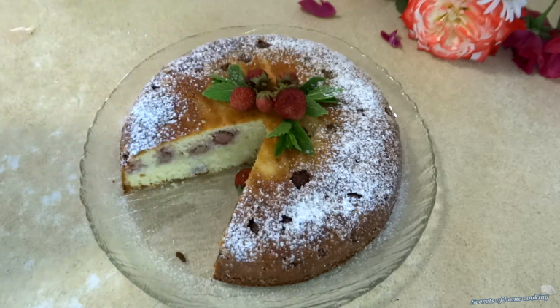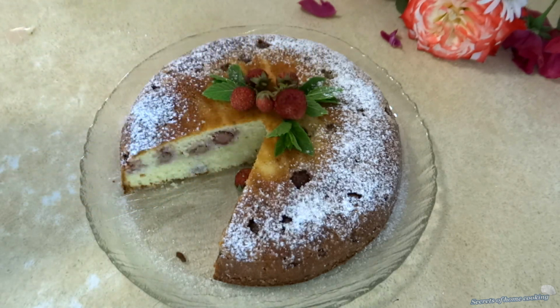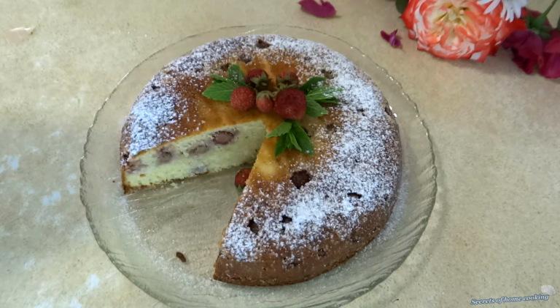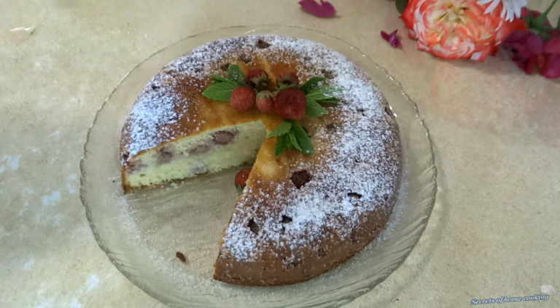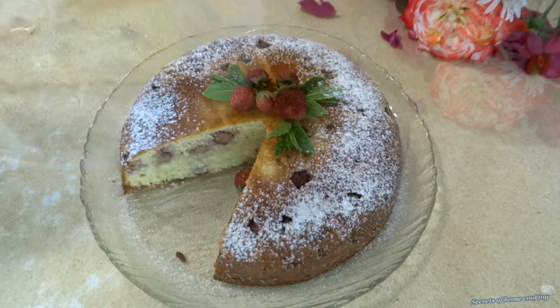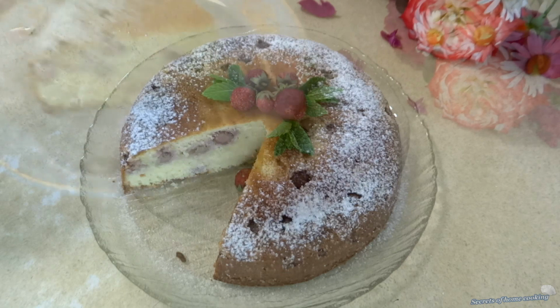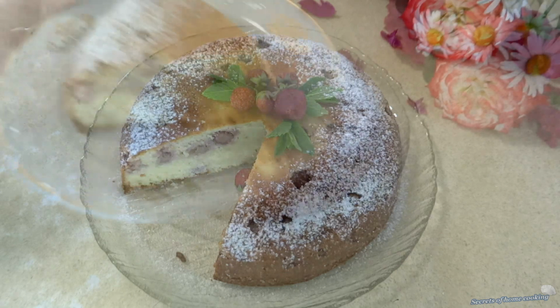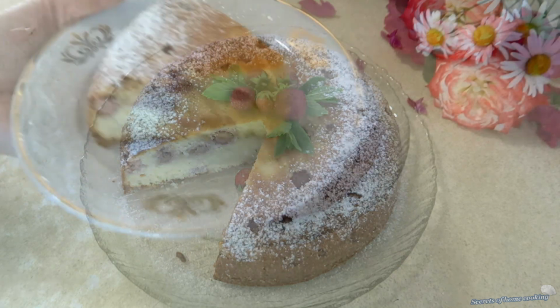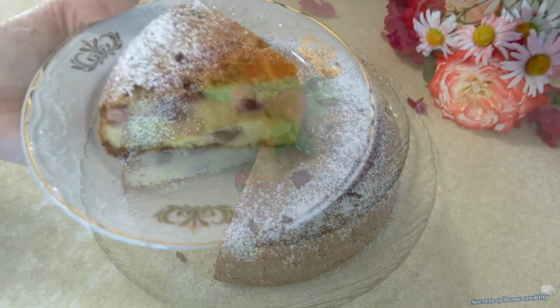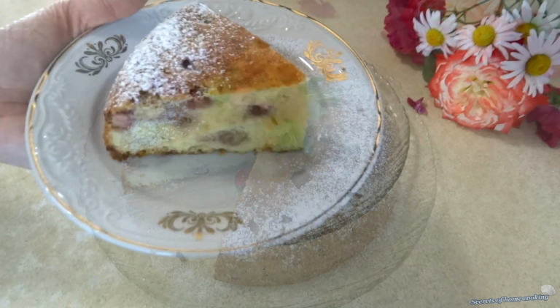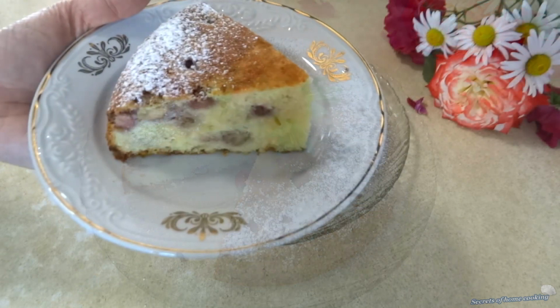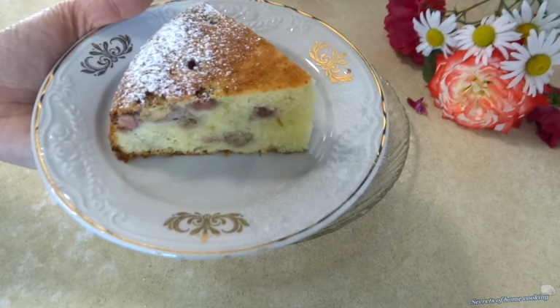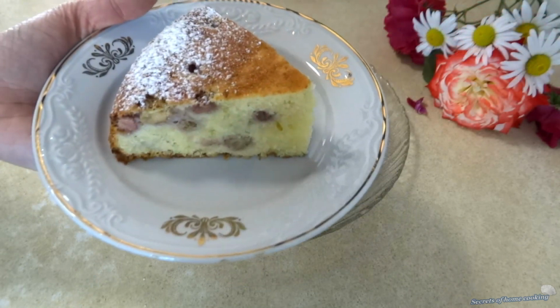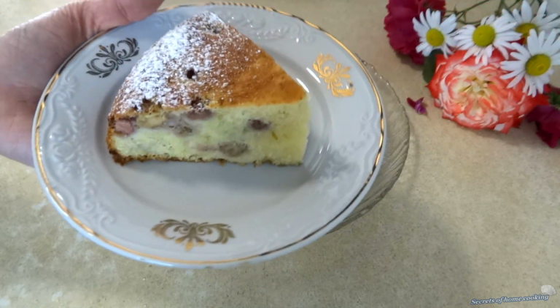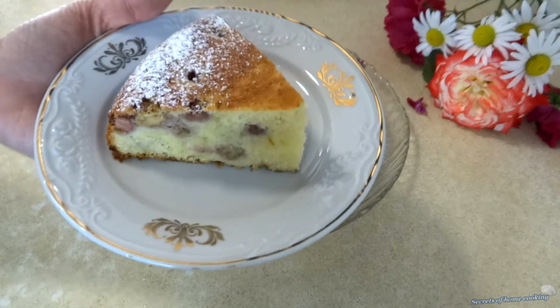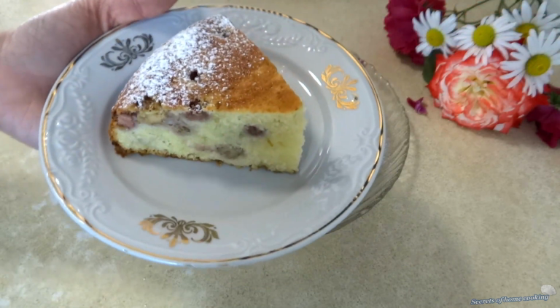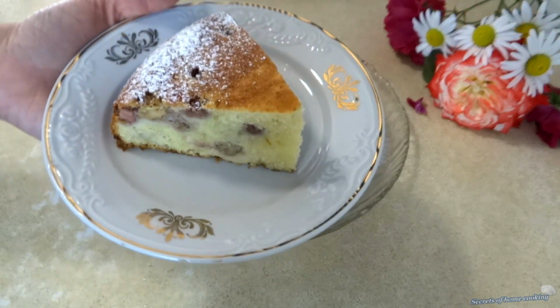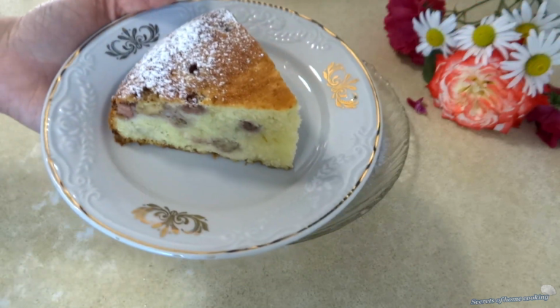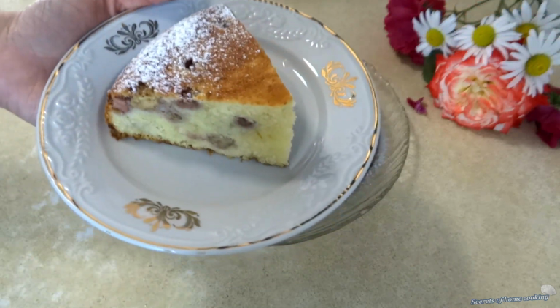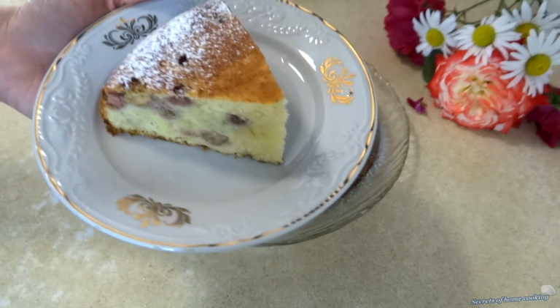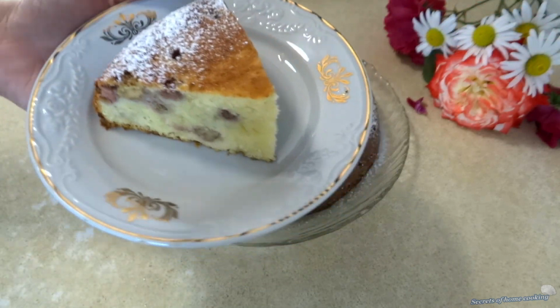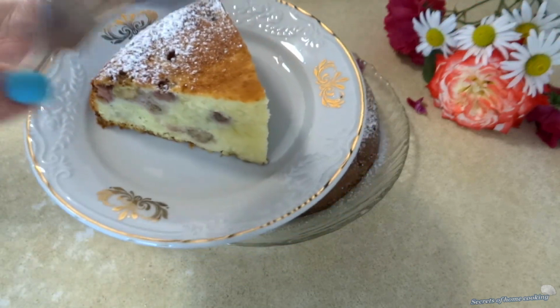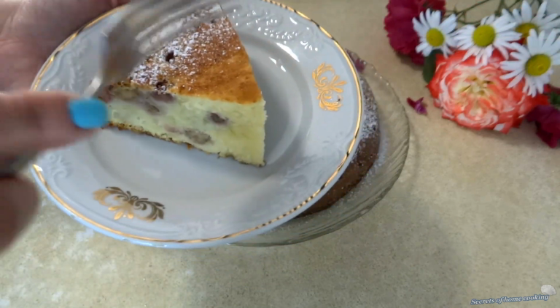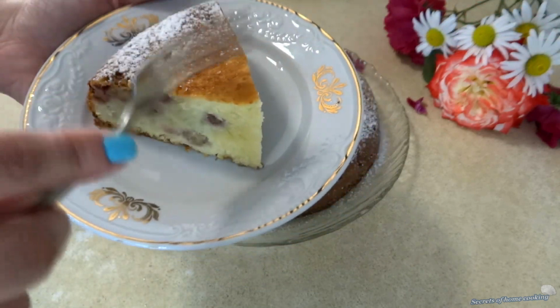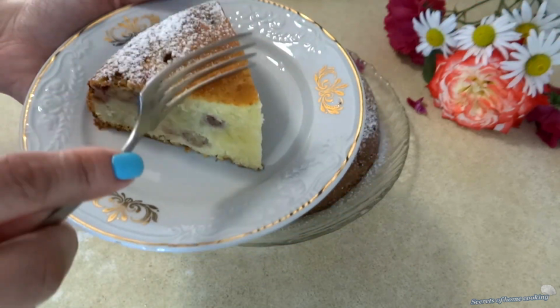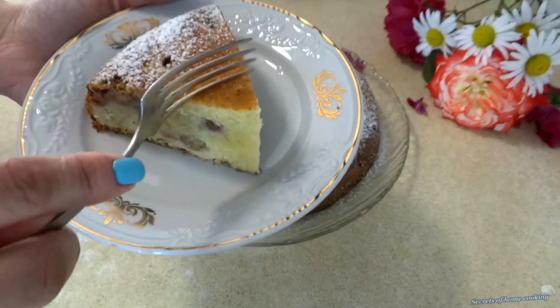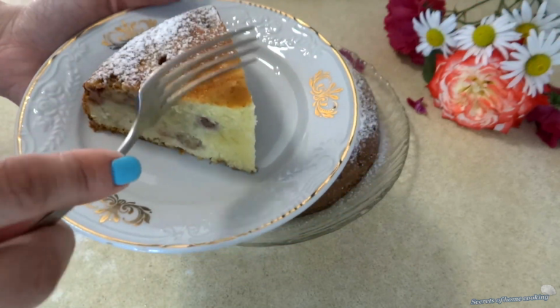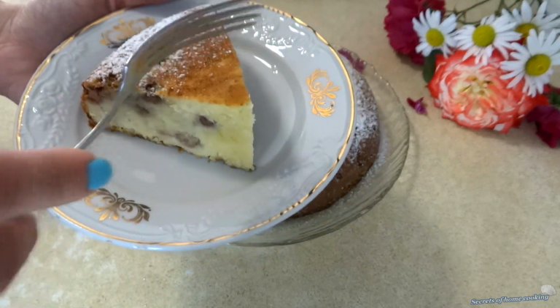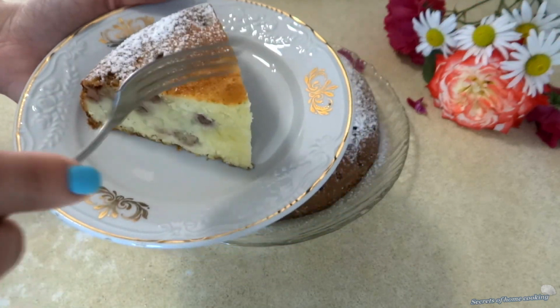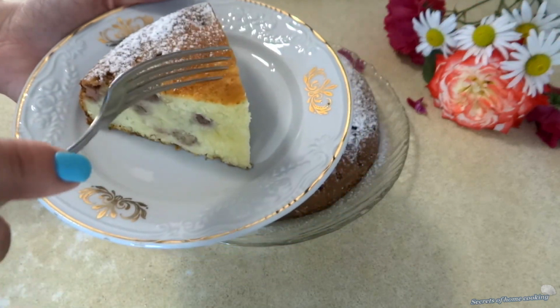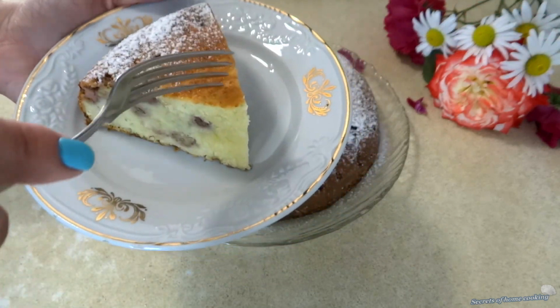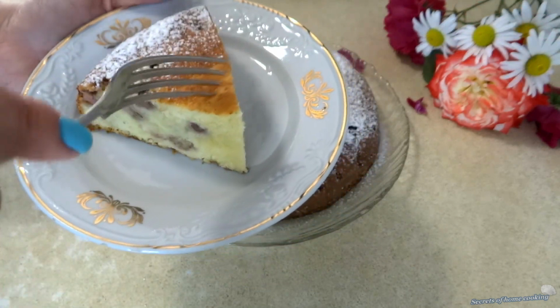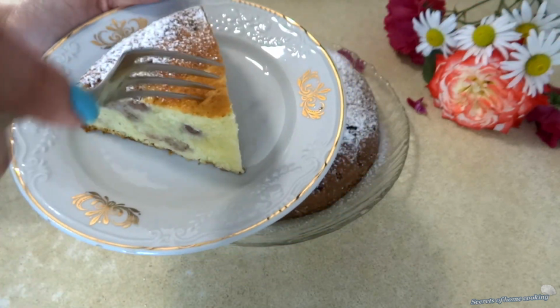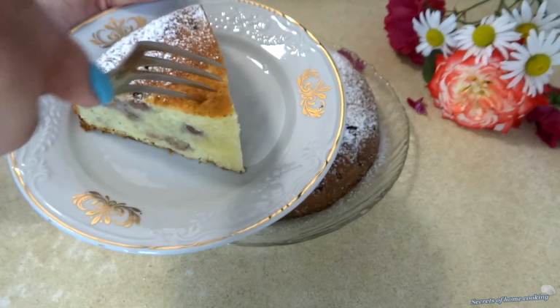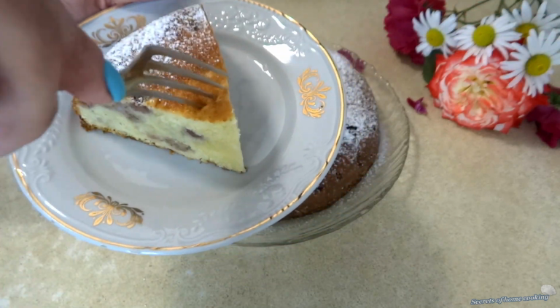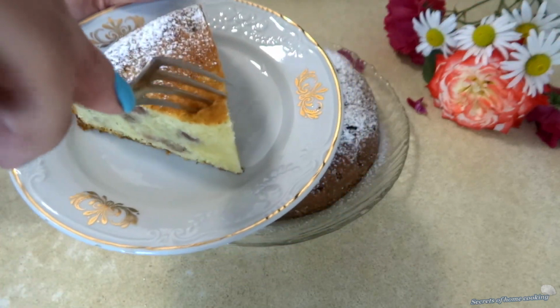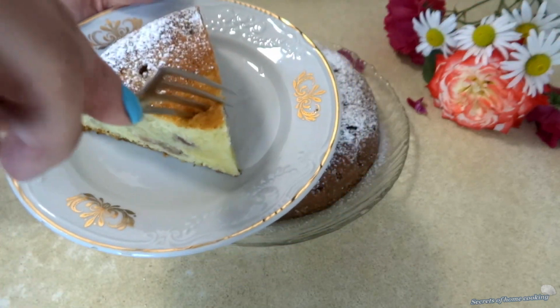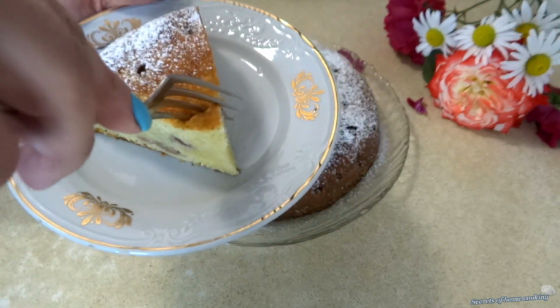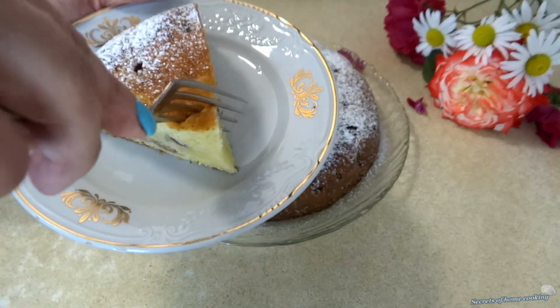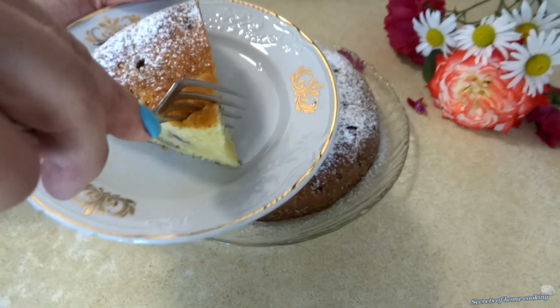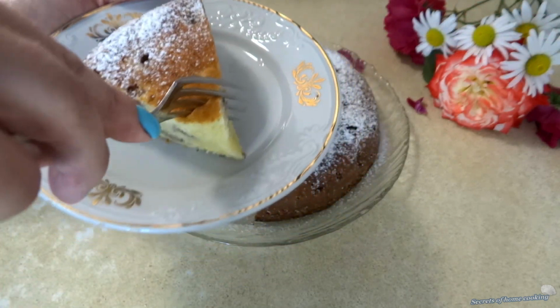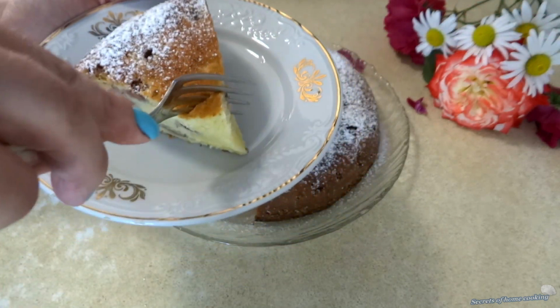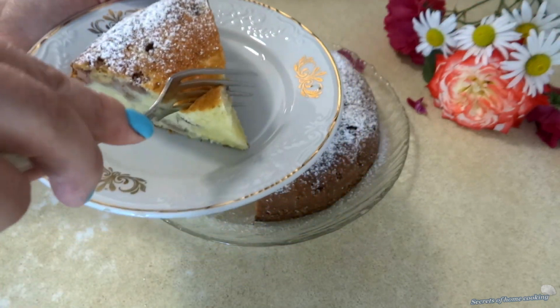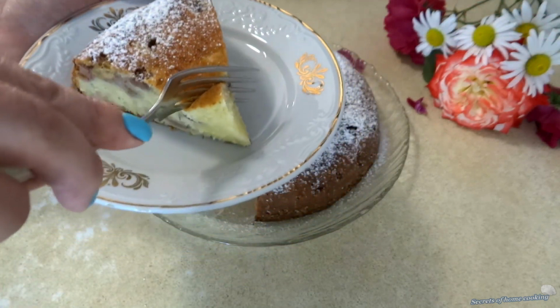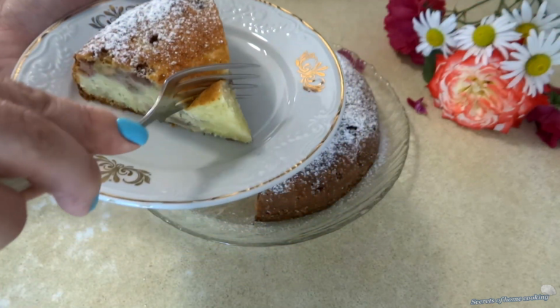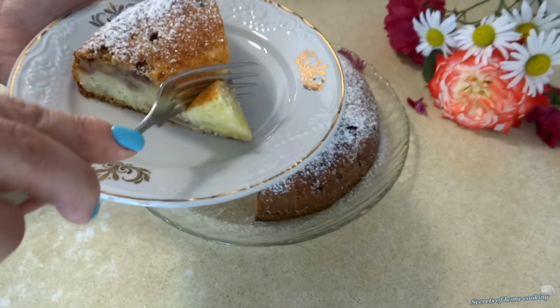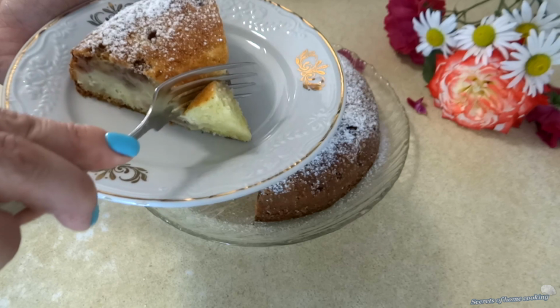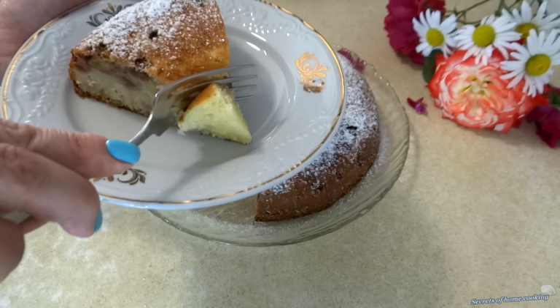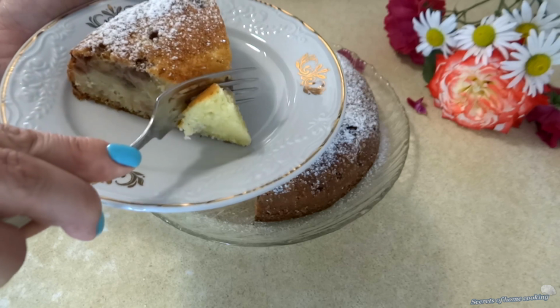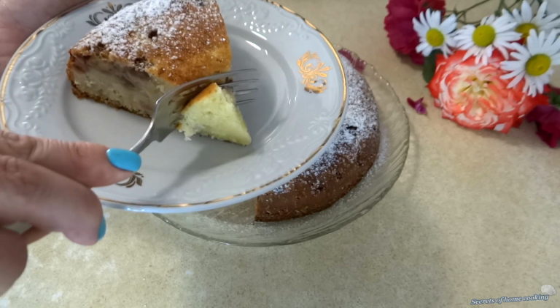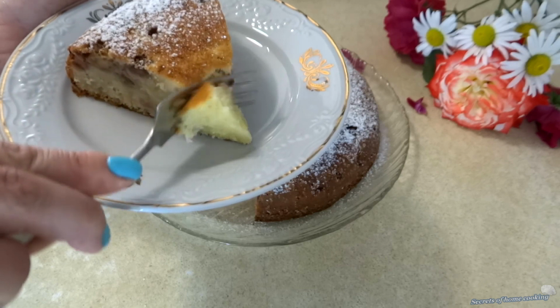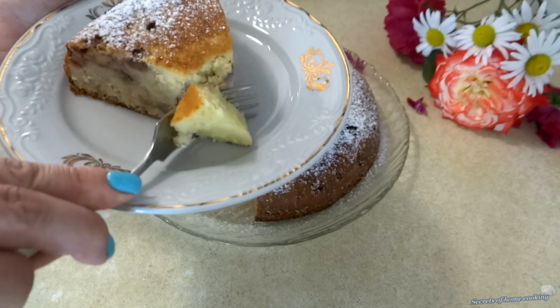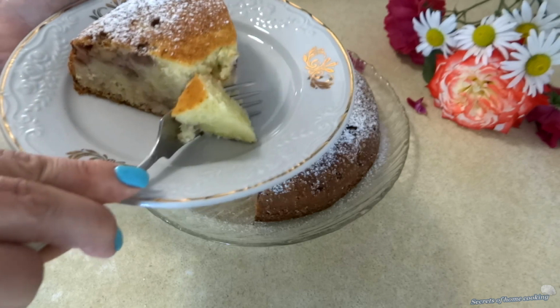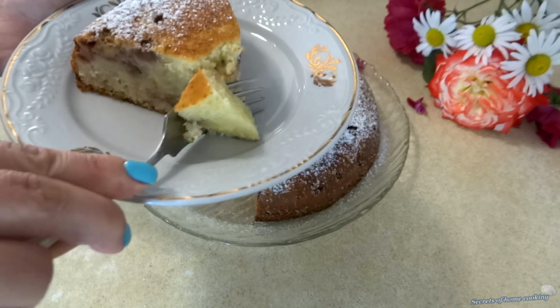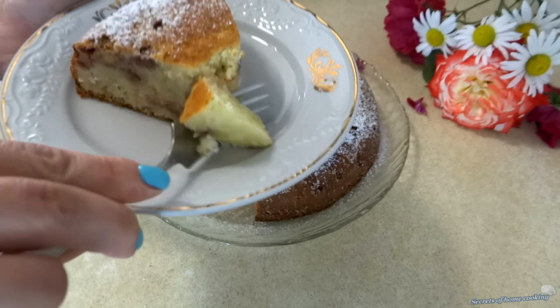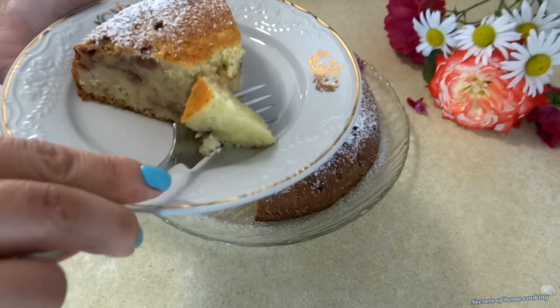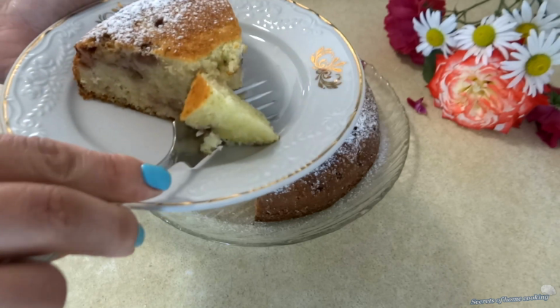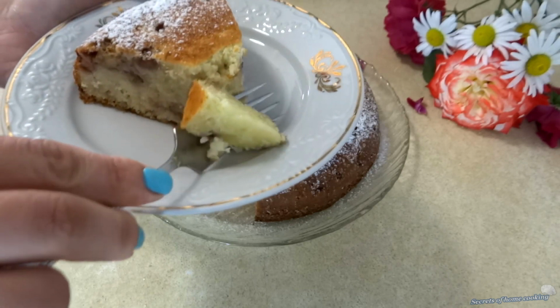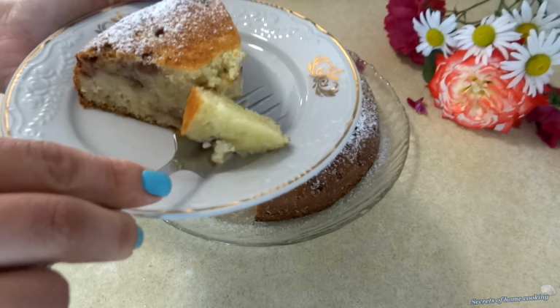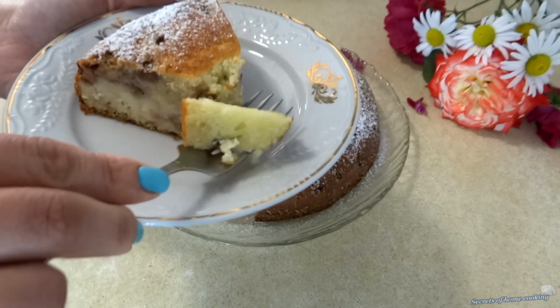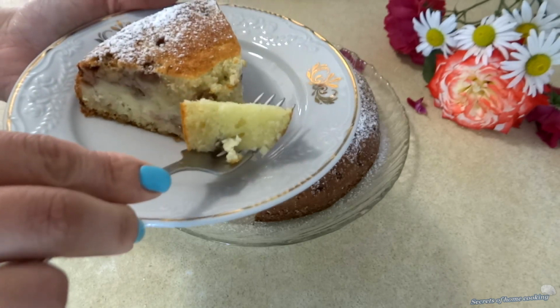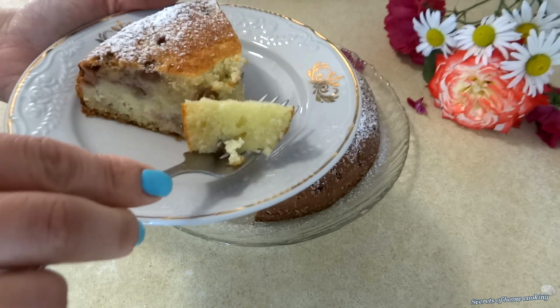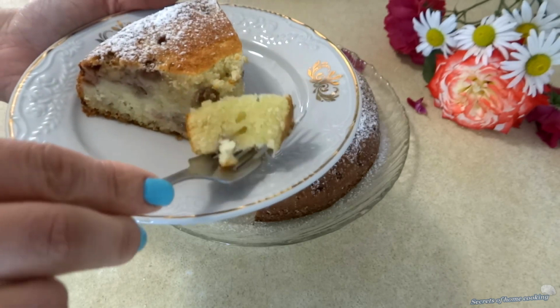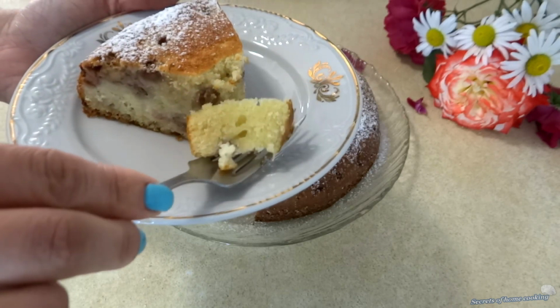The cake is so soft, moist, tender, and full of baked wild strawberry flavor. It's really delicious!